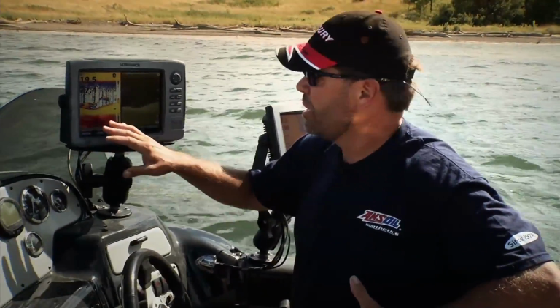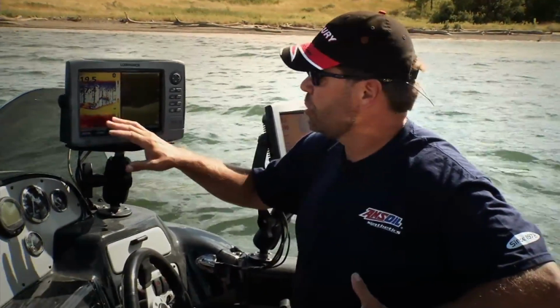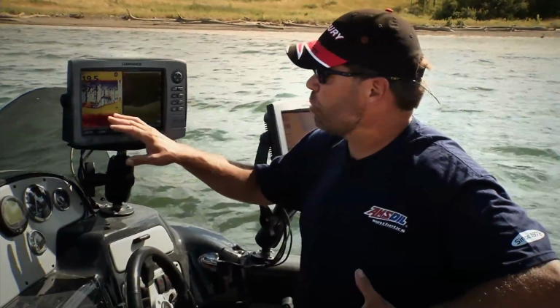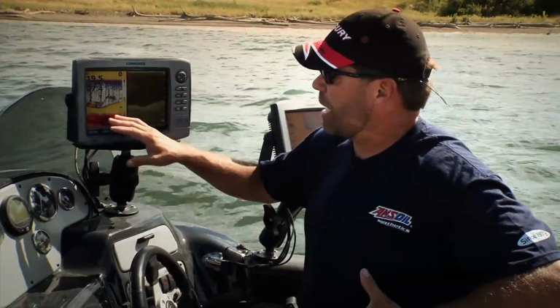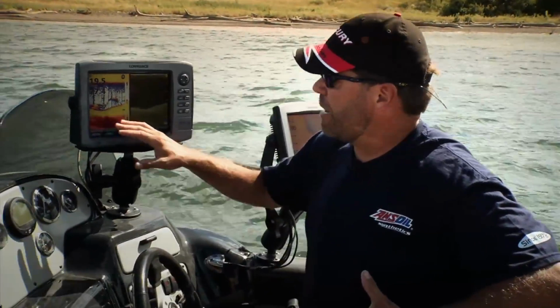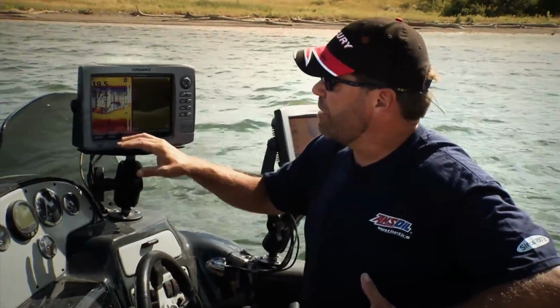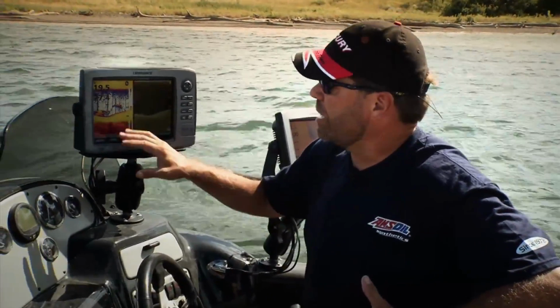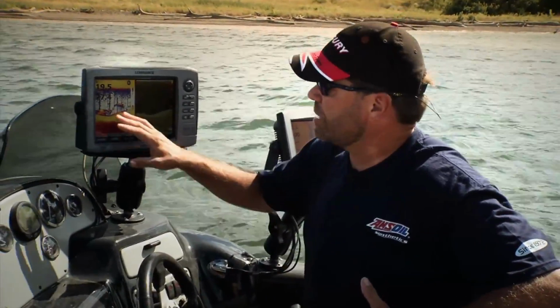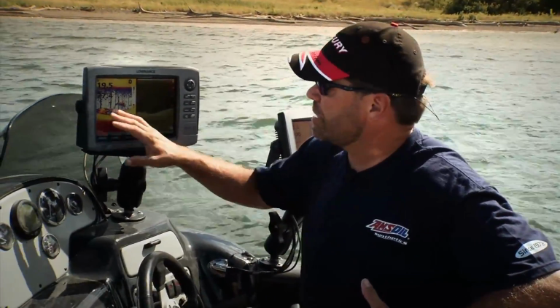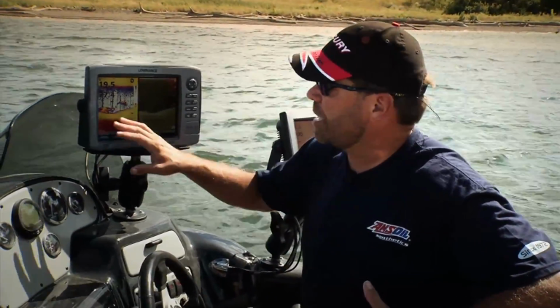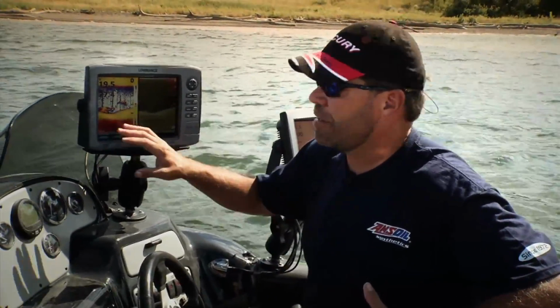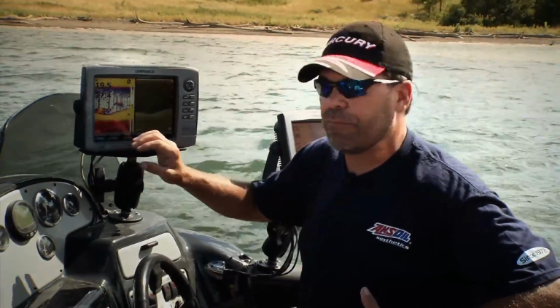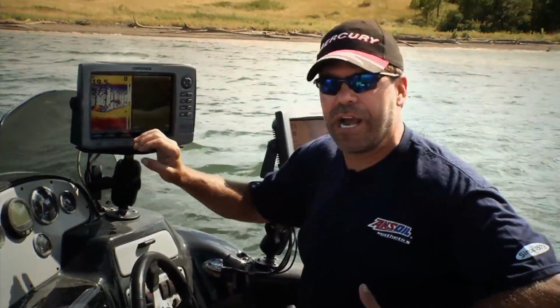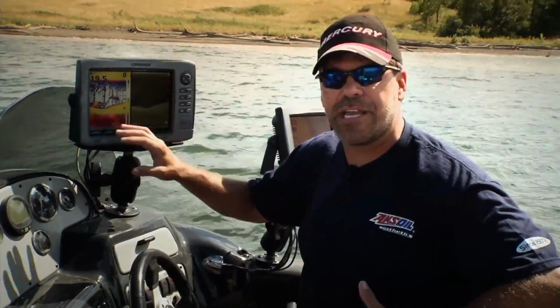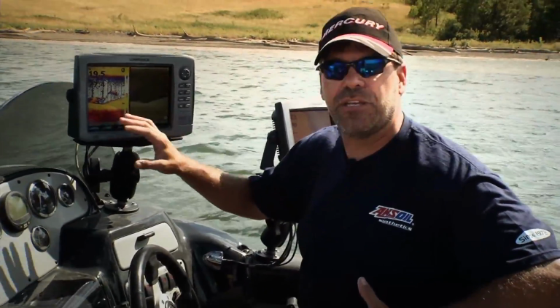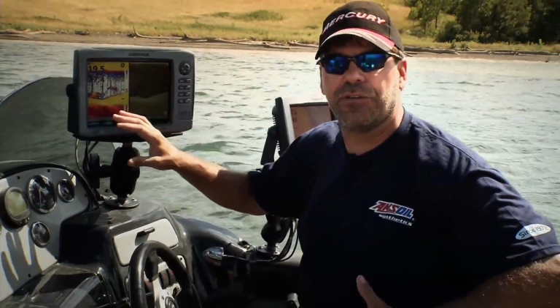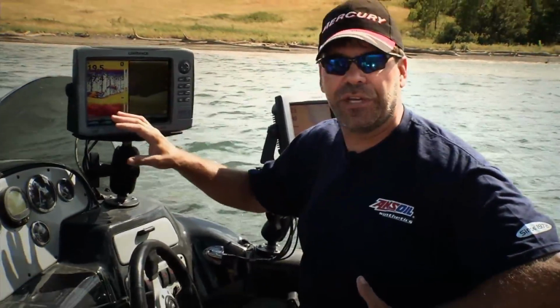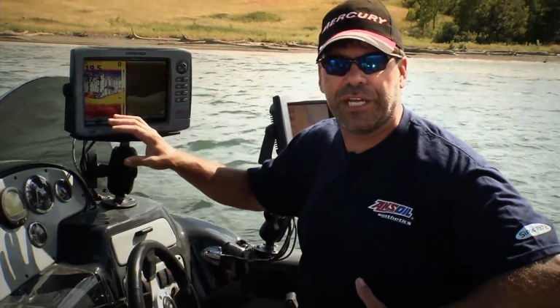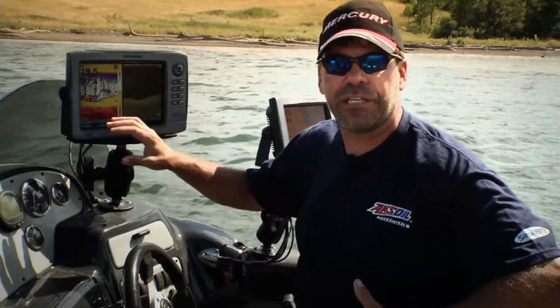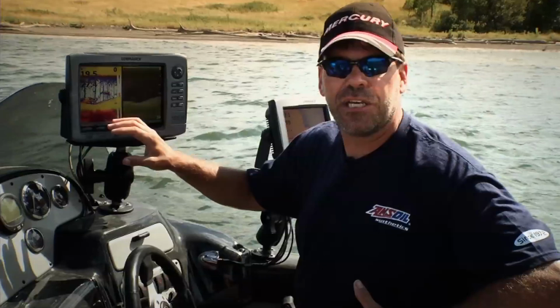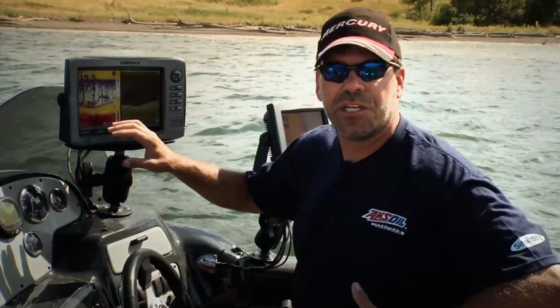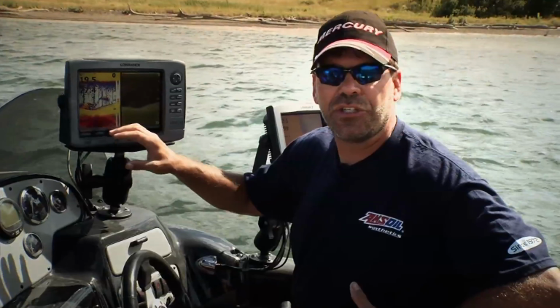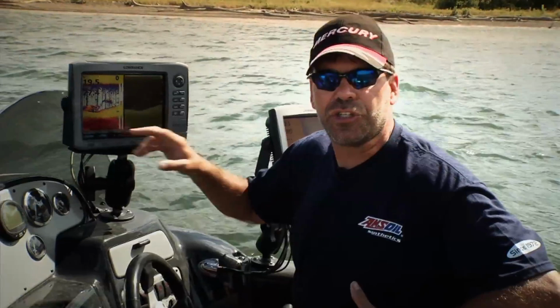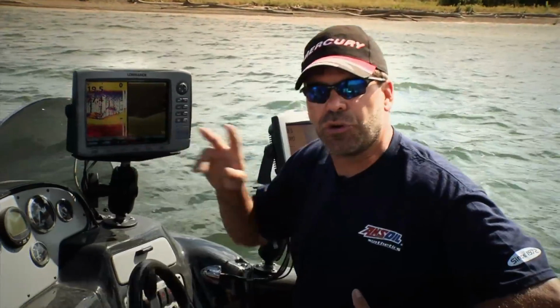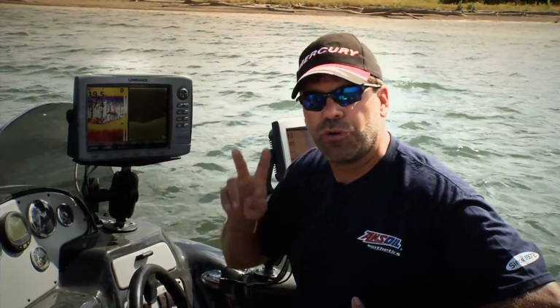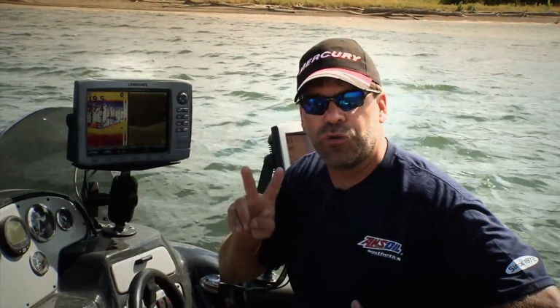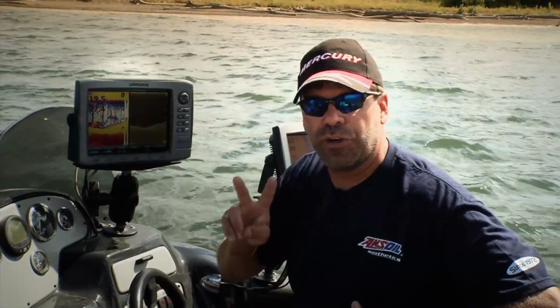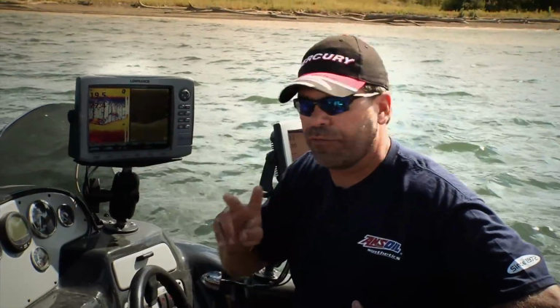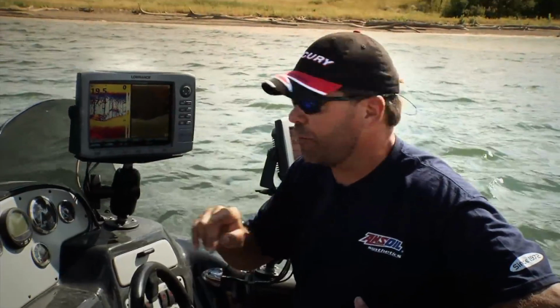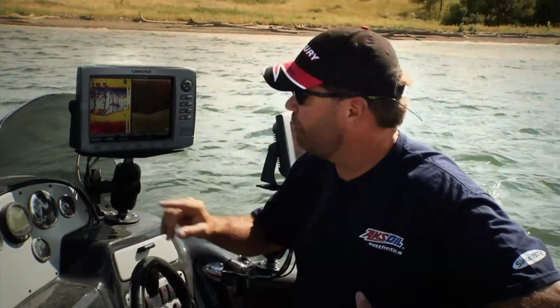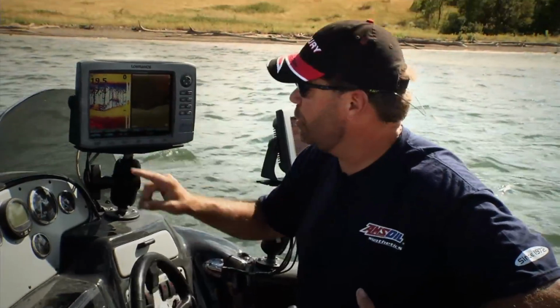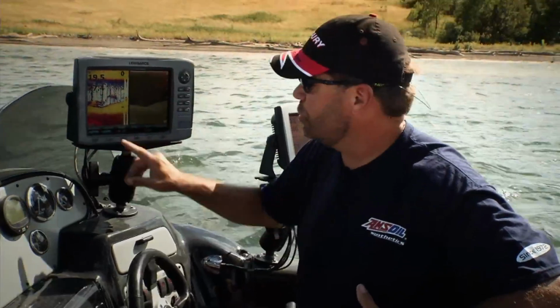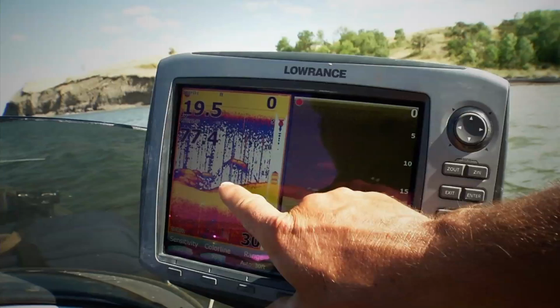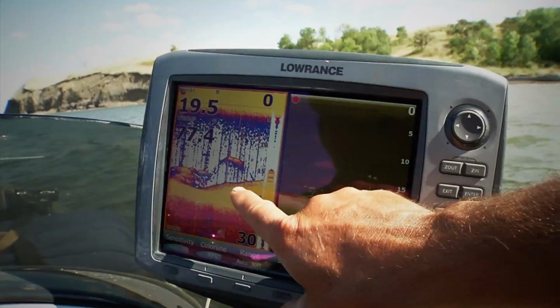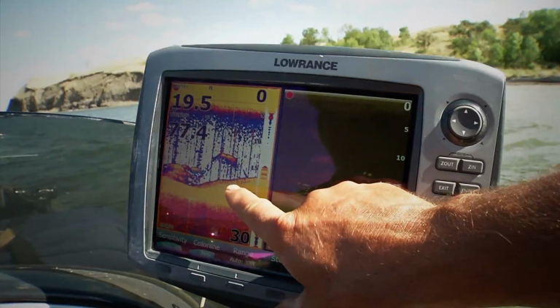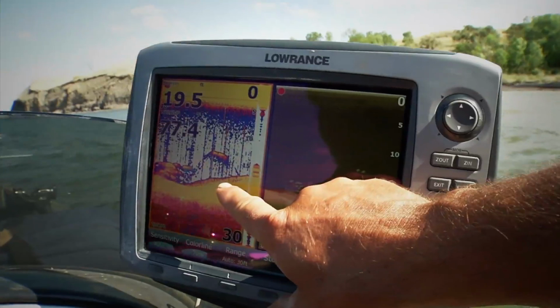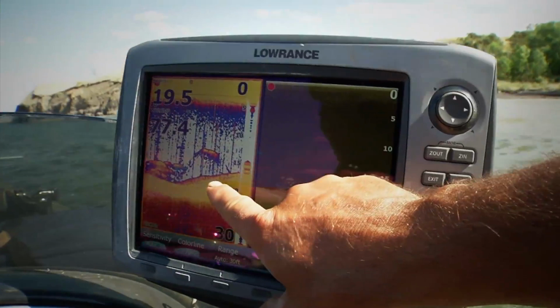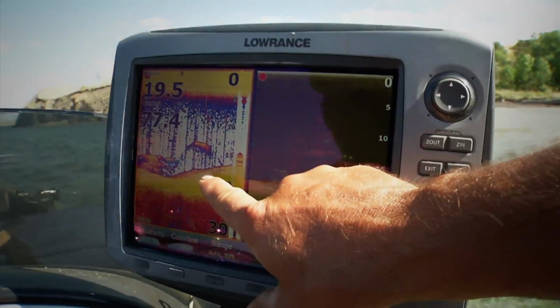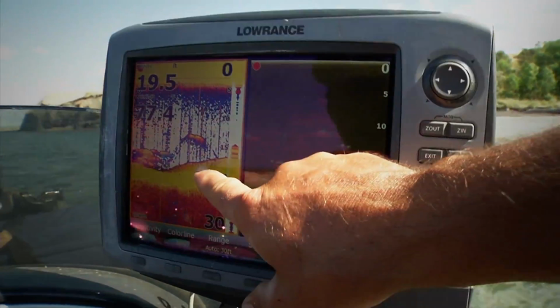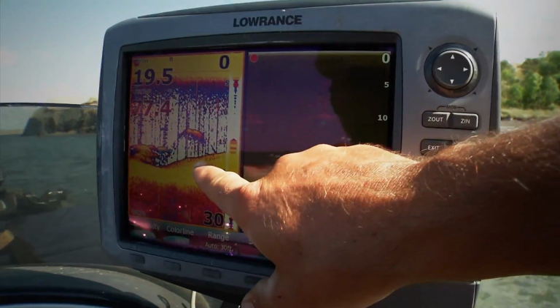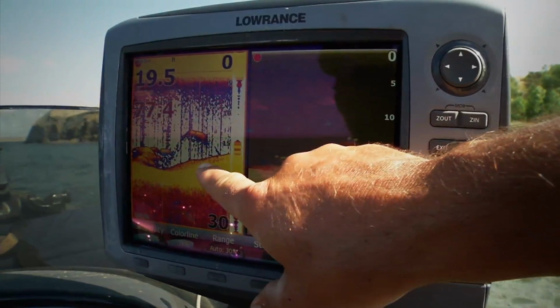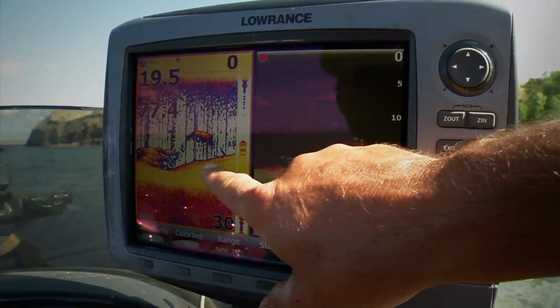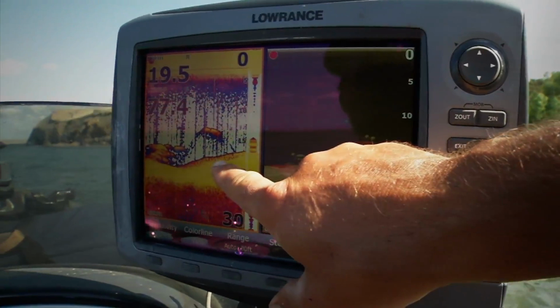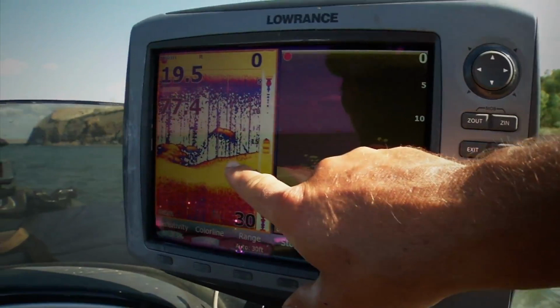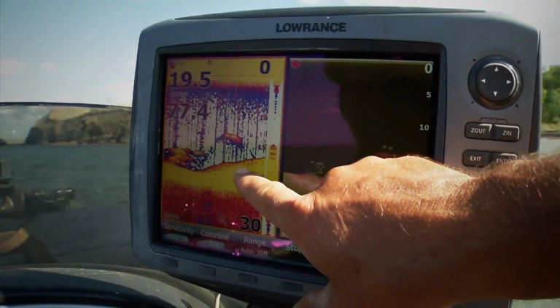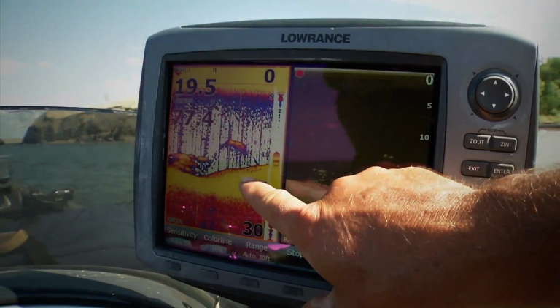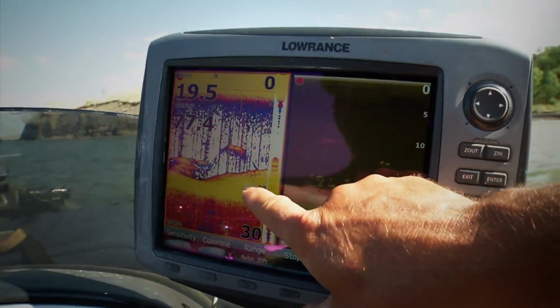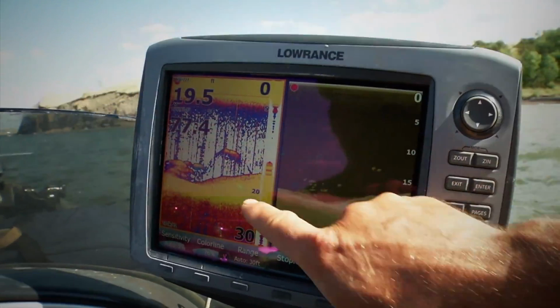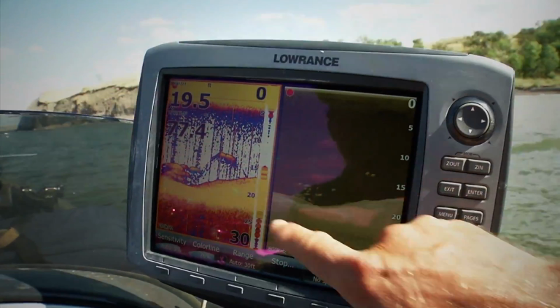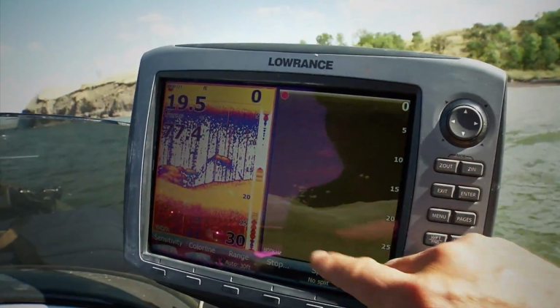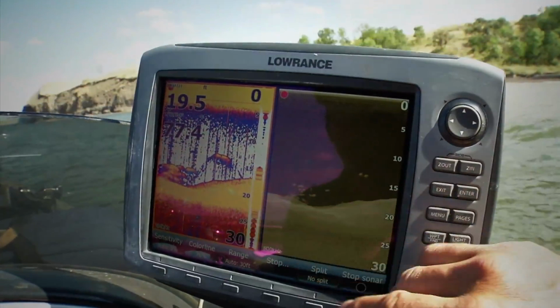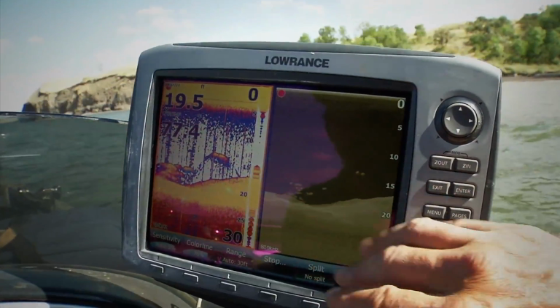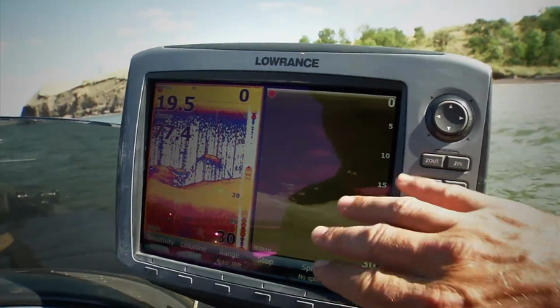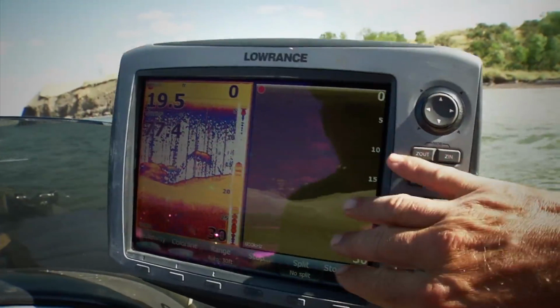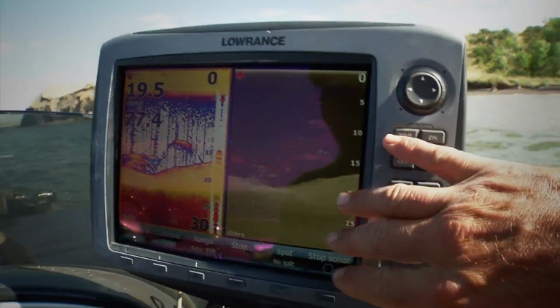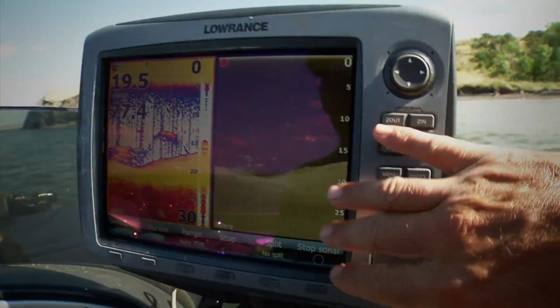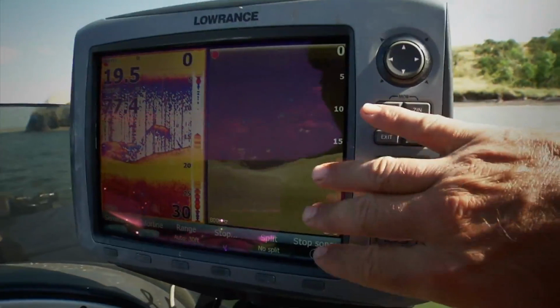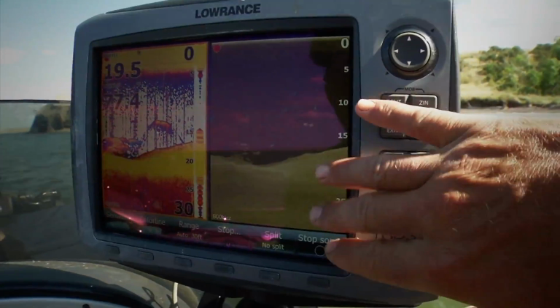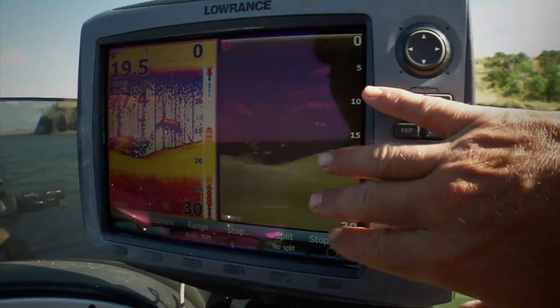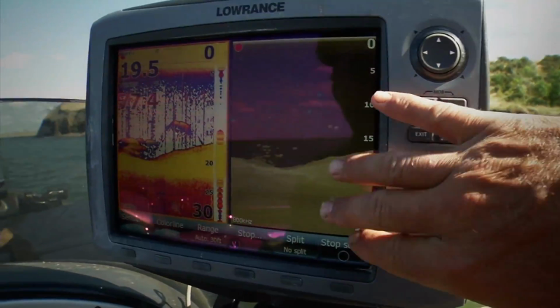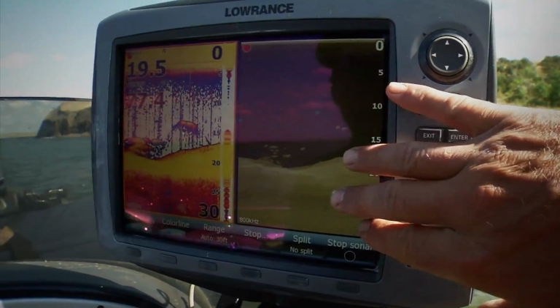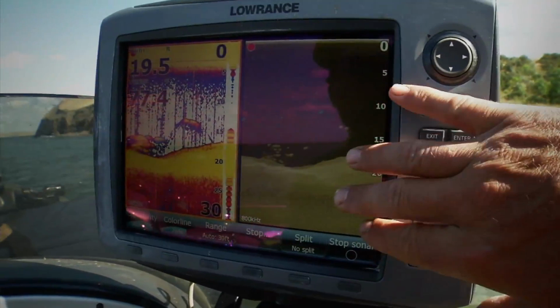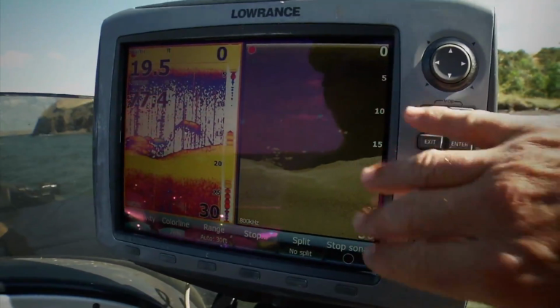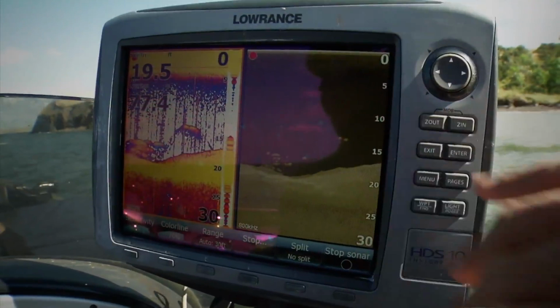So what I've done is set up my unit to show two different views: one is the regular sonar, and one is the new down scan.